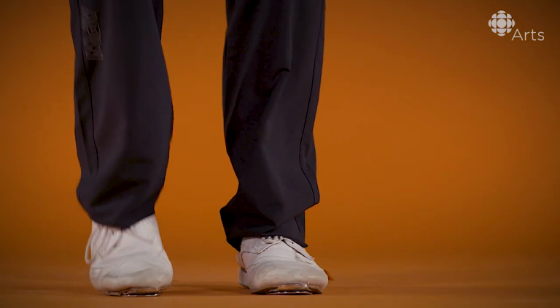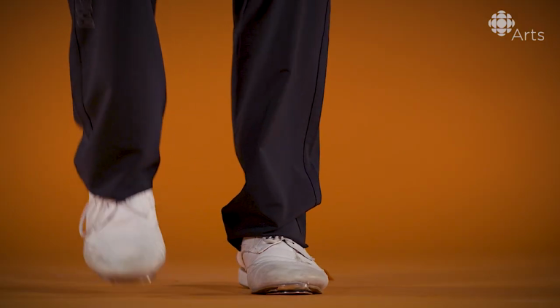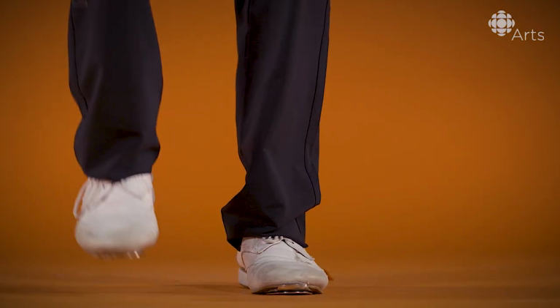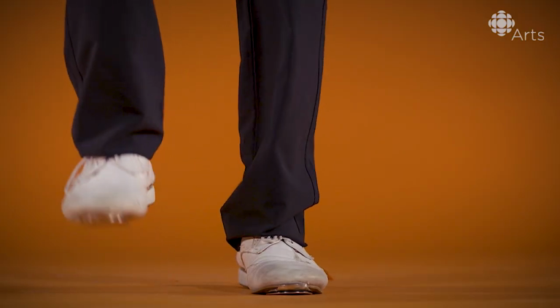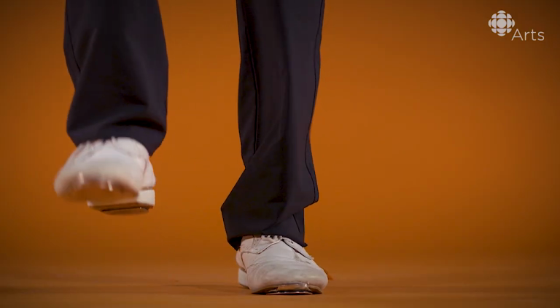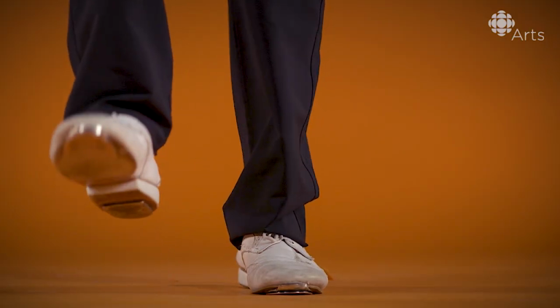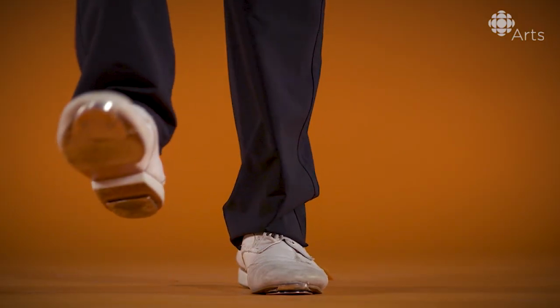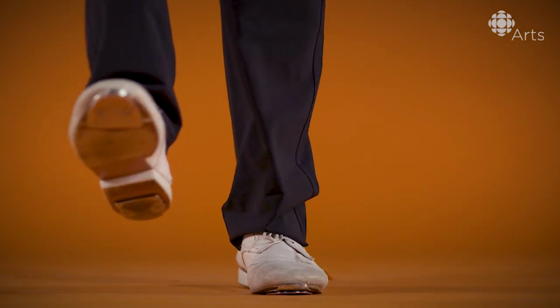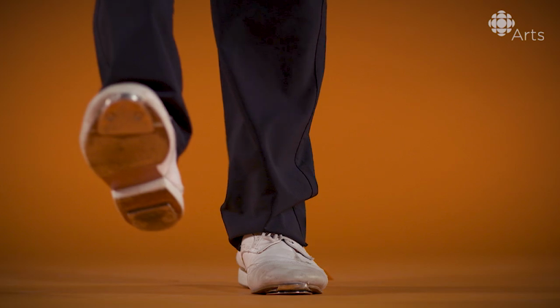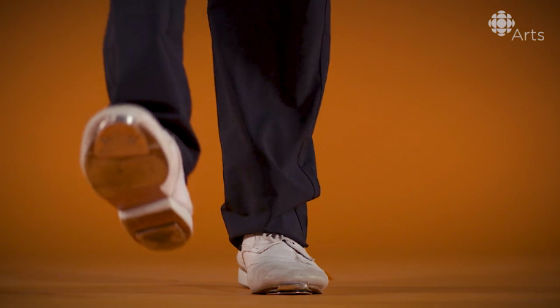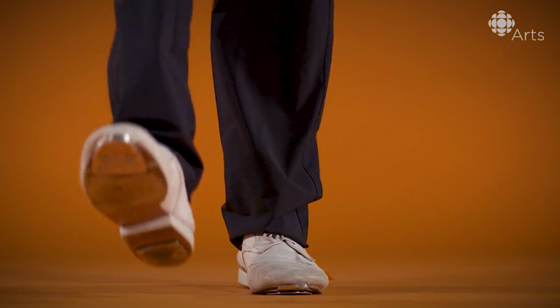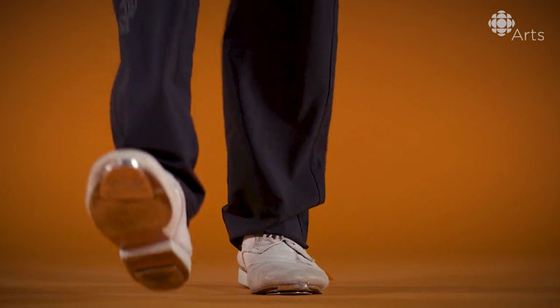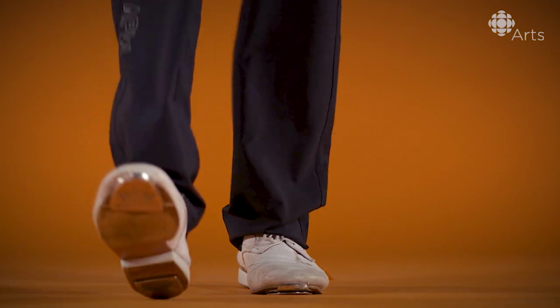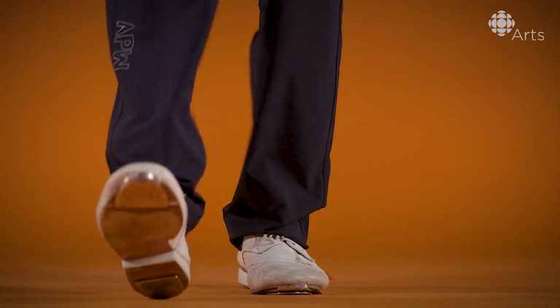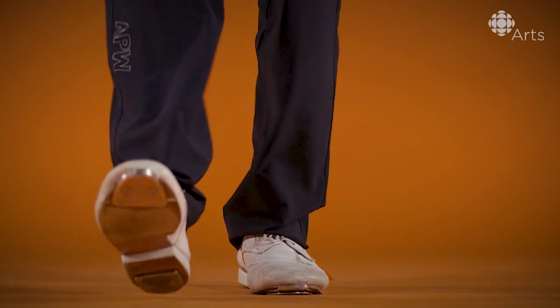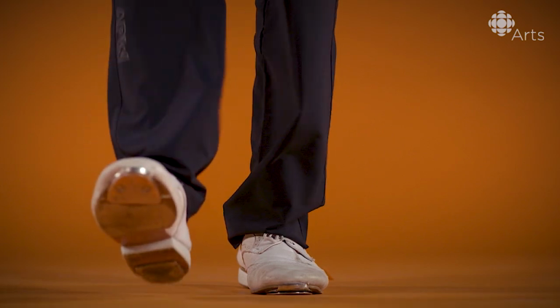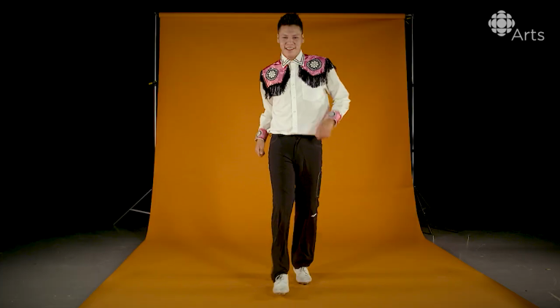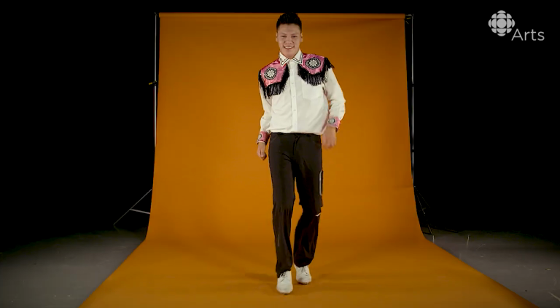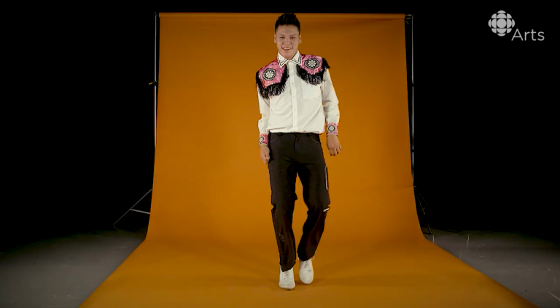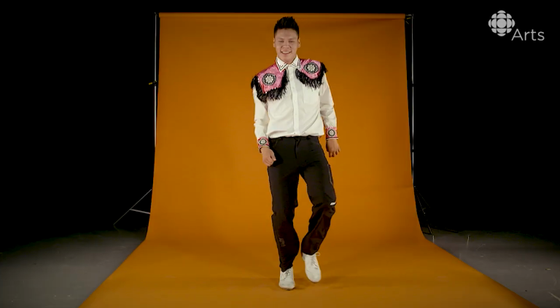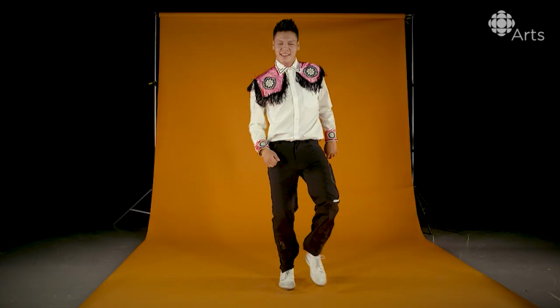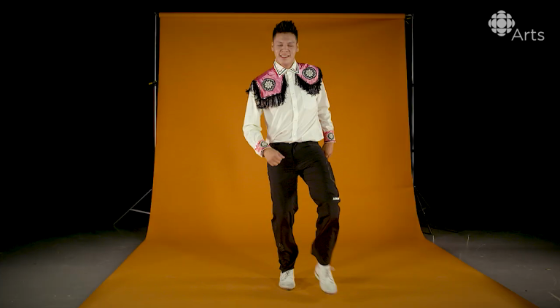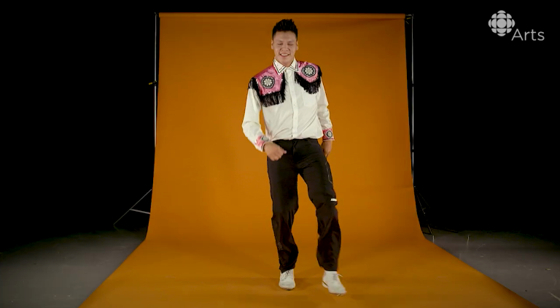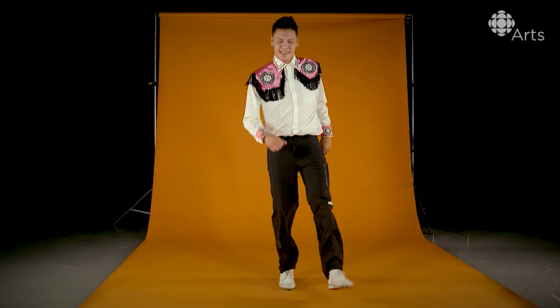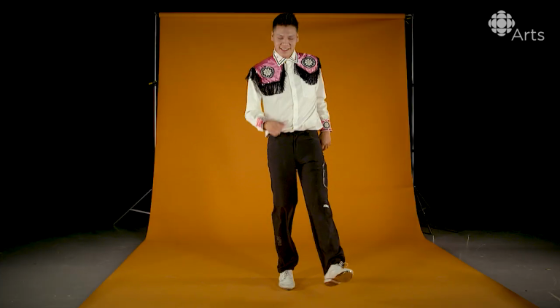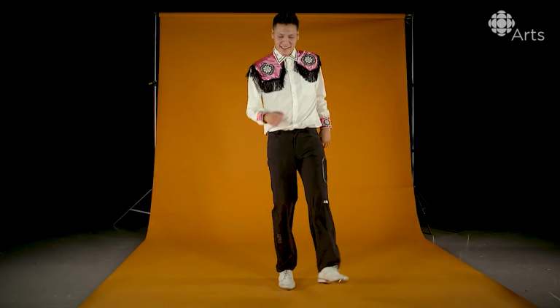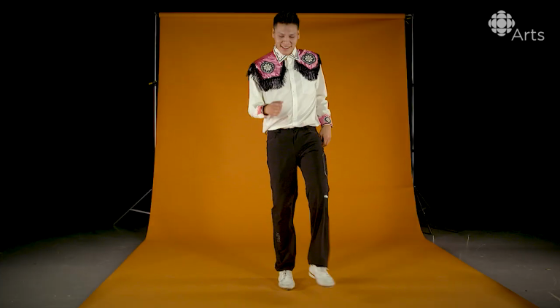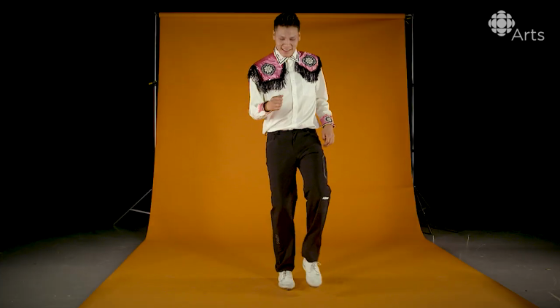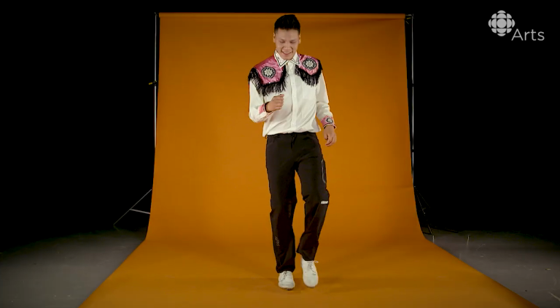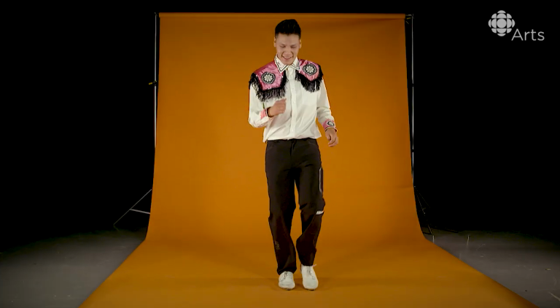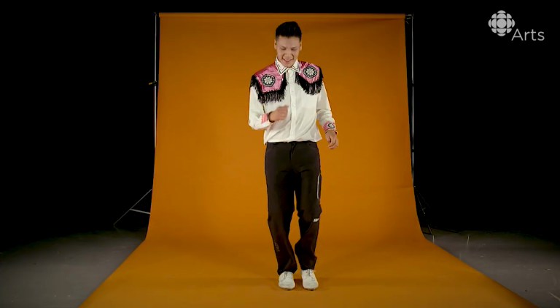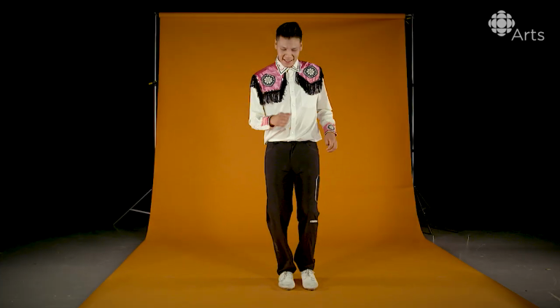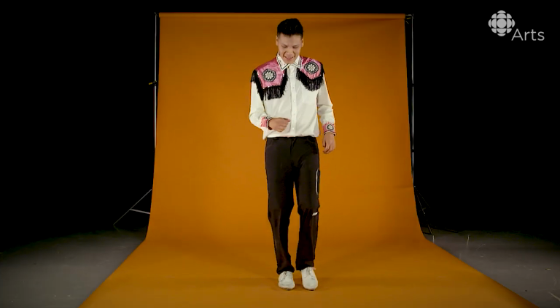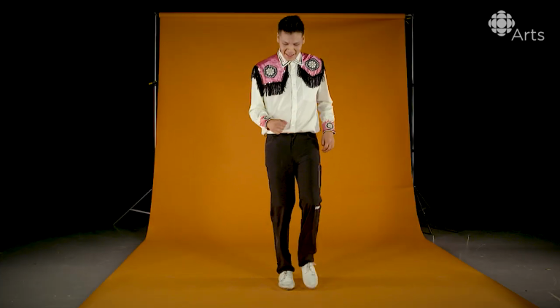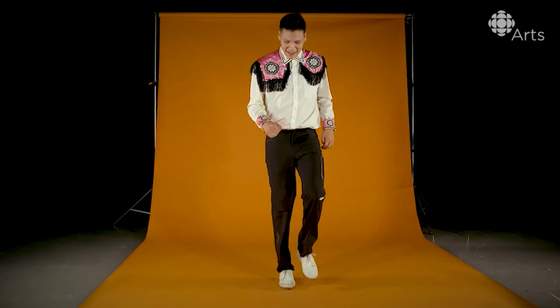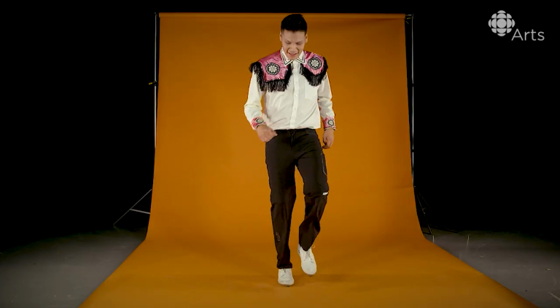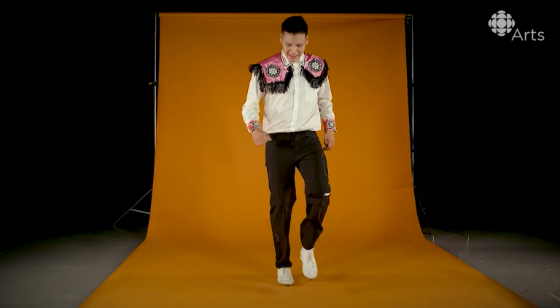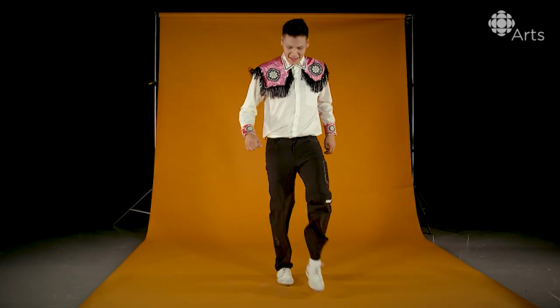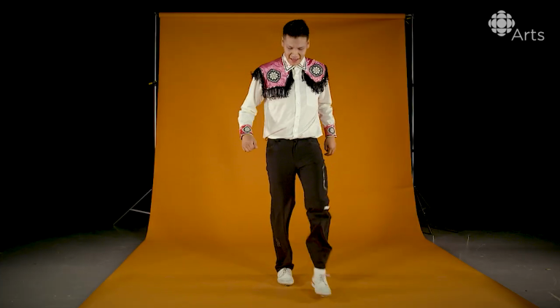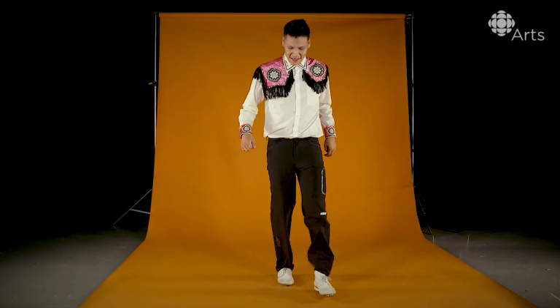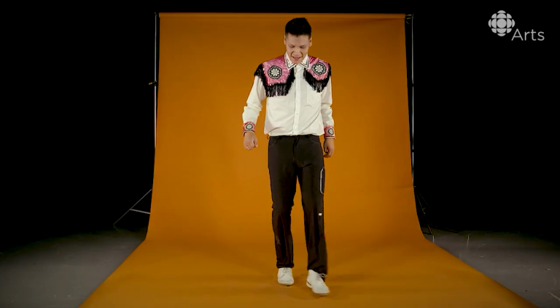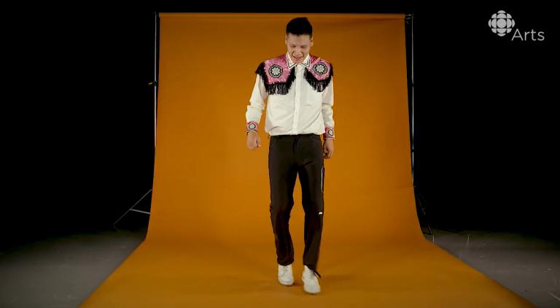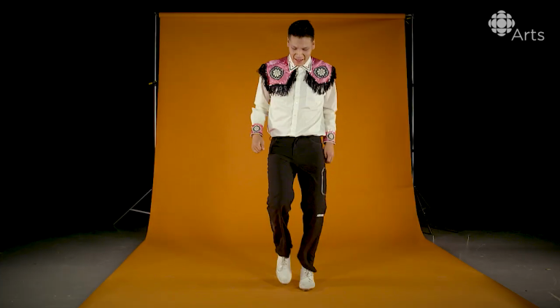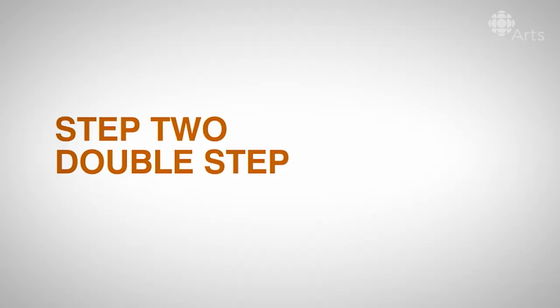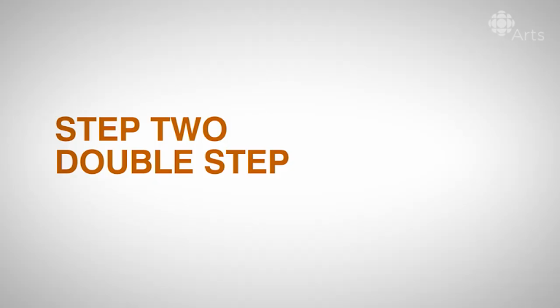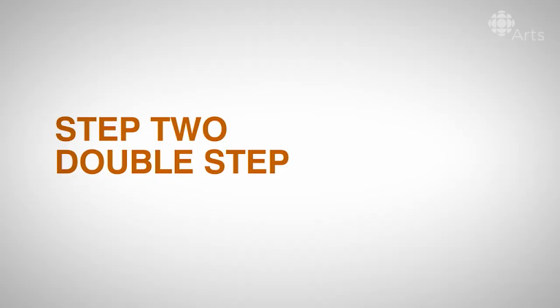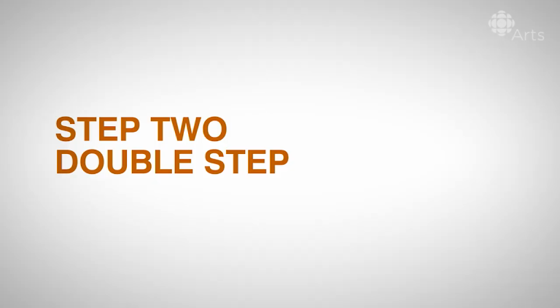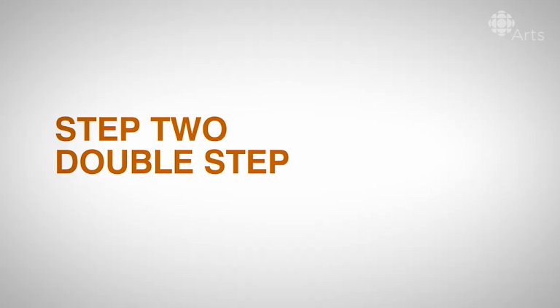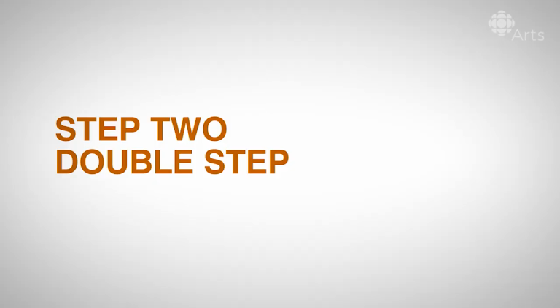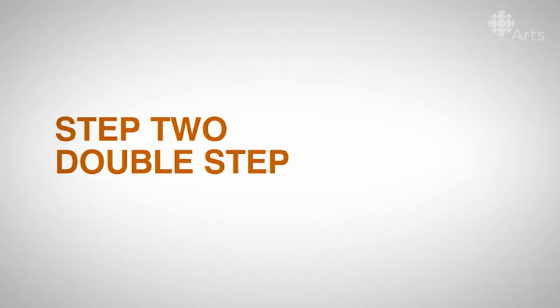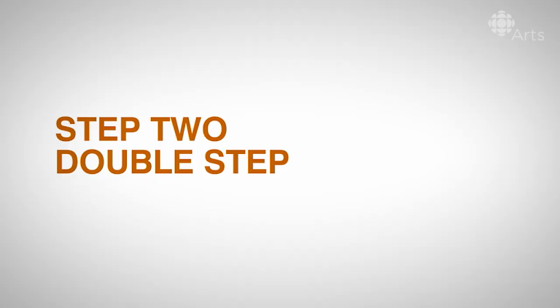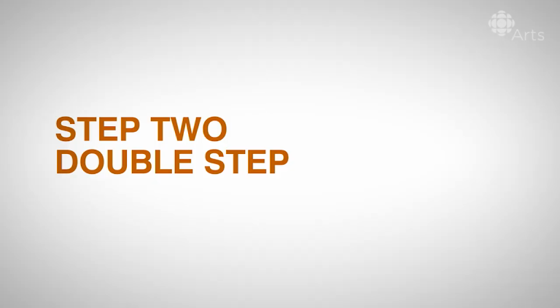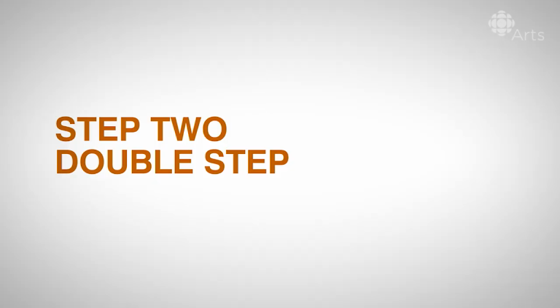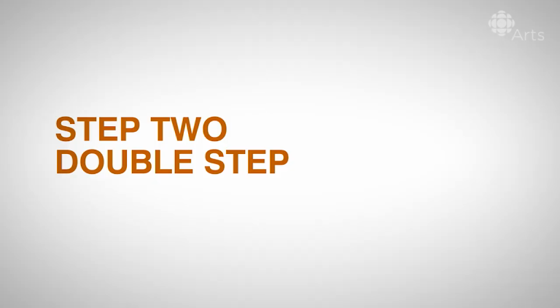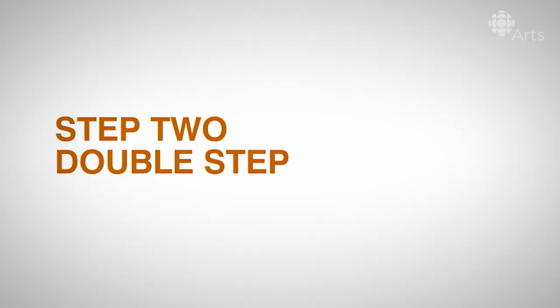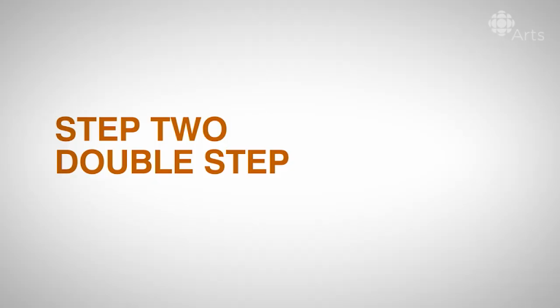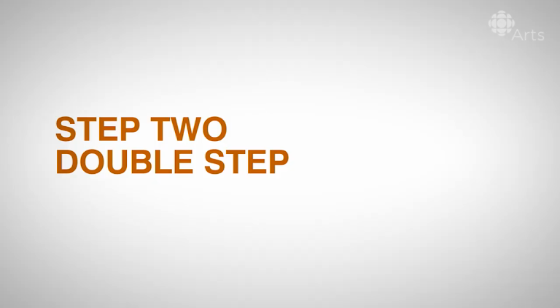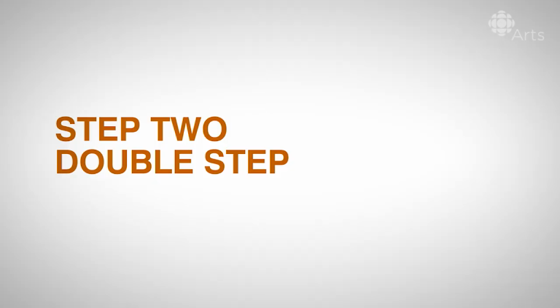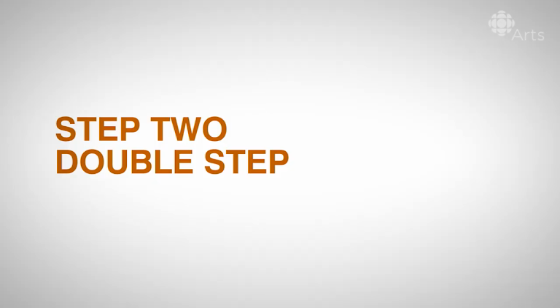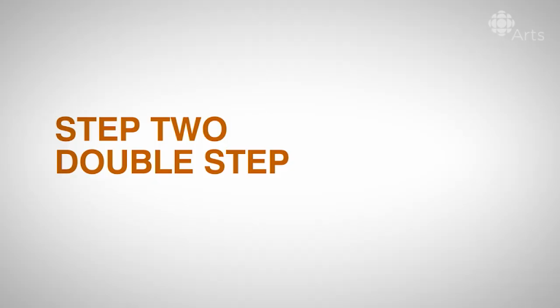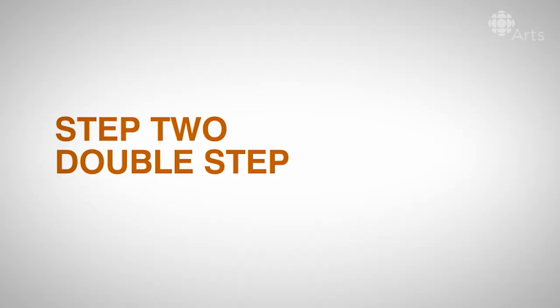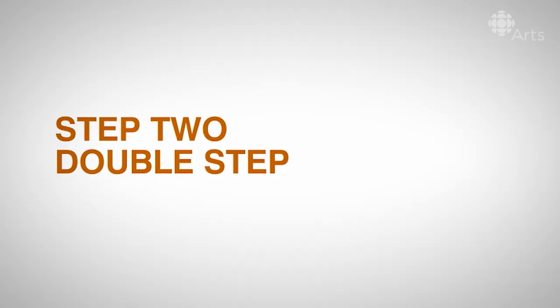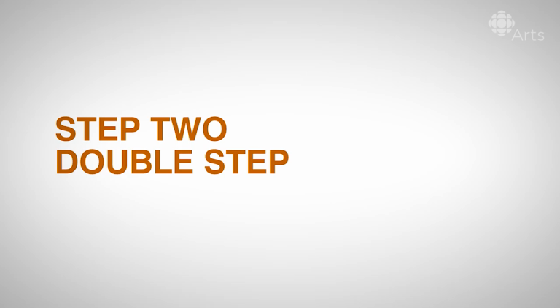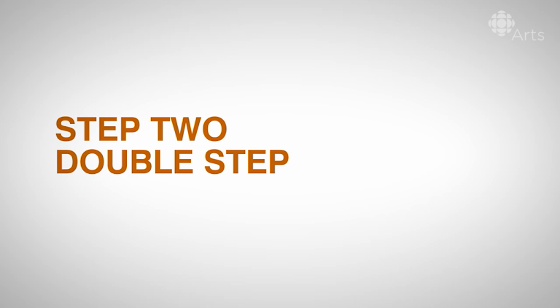It takes time. It's all about practice, and practice always makes it perfect. Step two will be the double step.